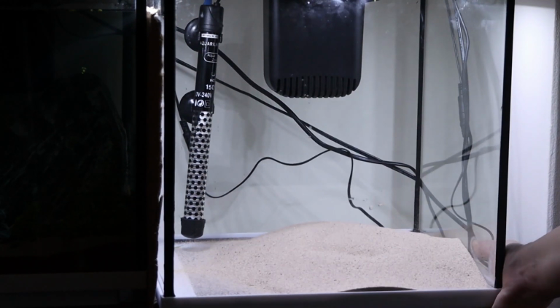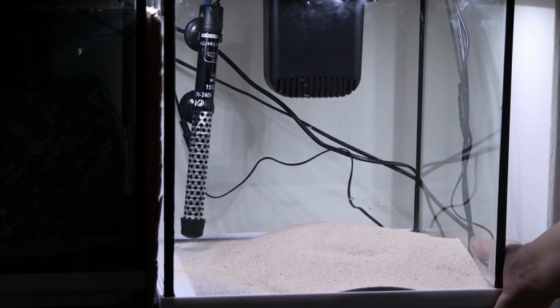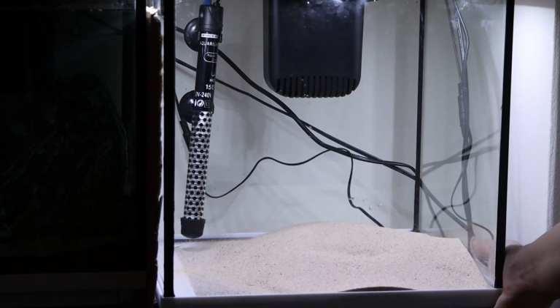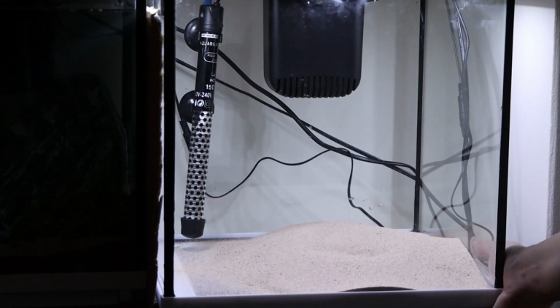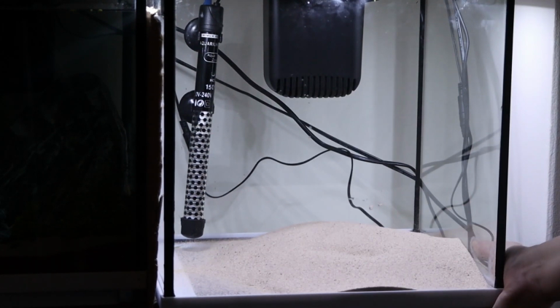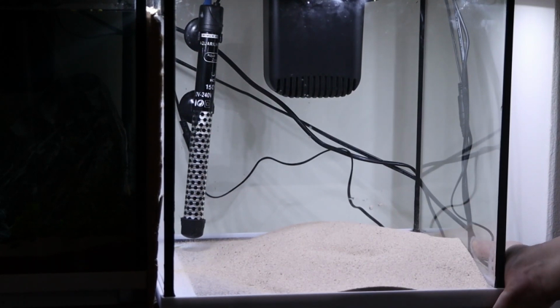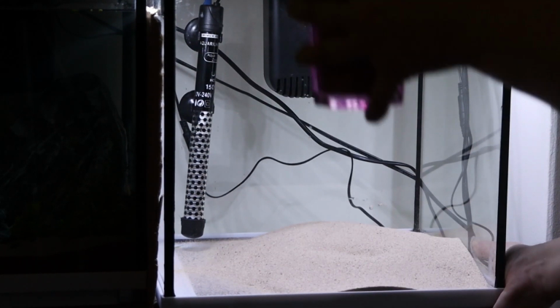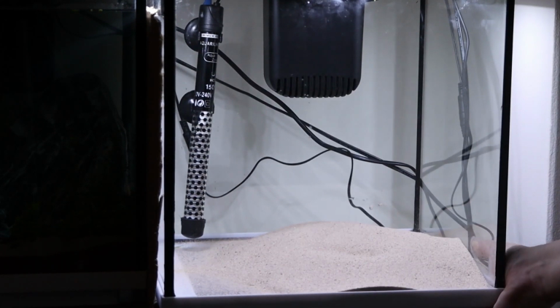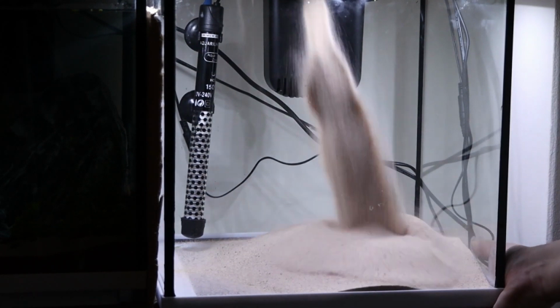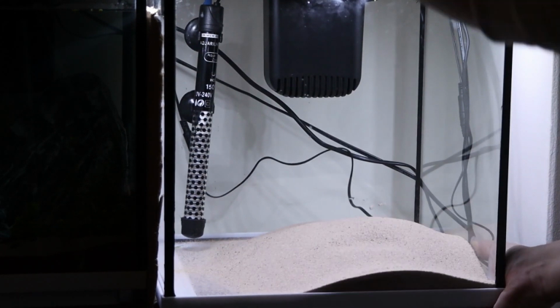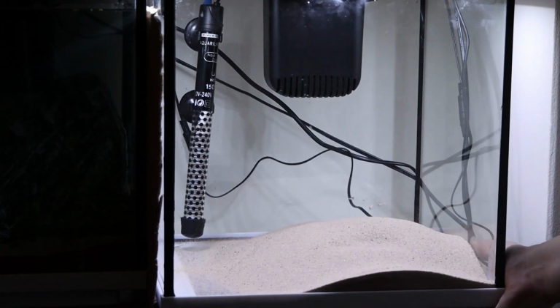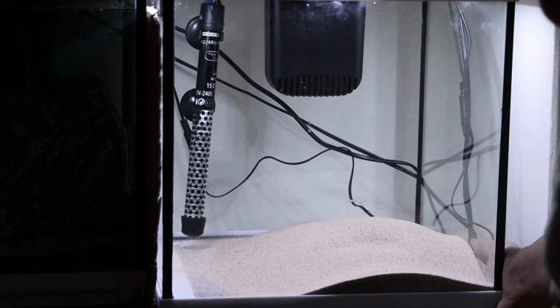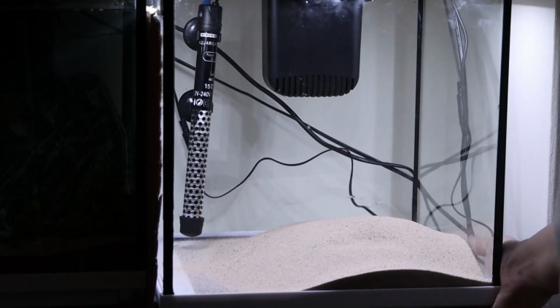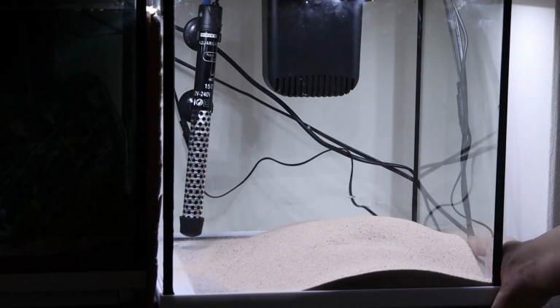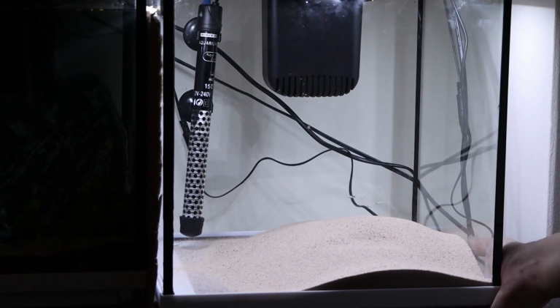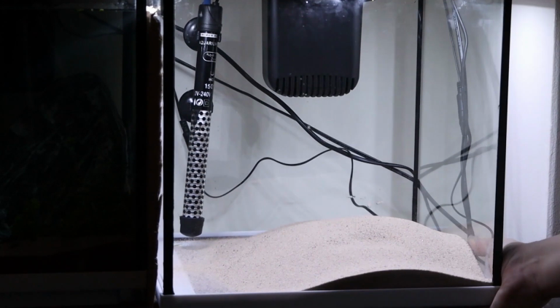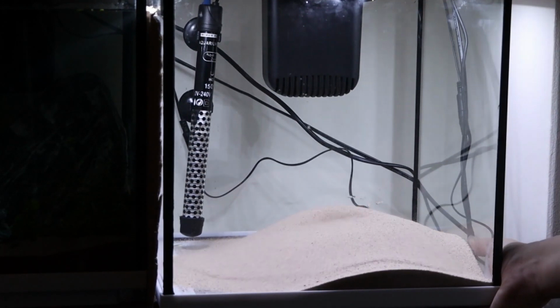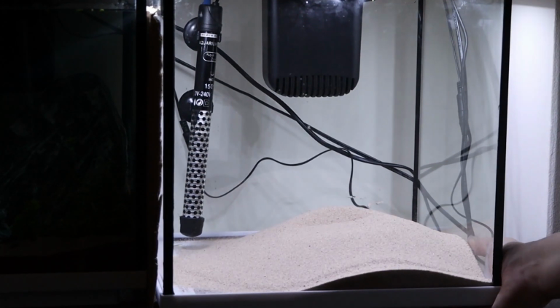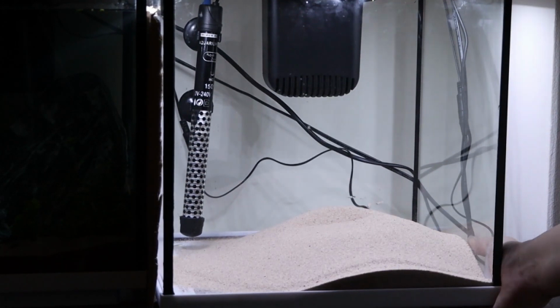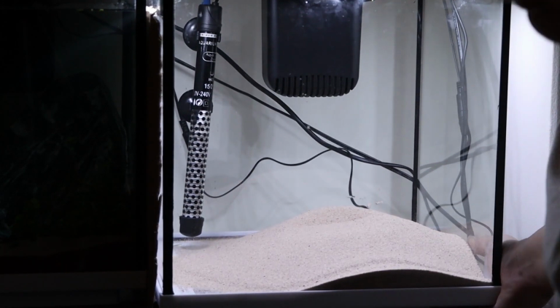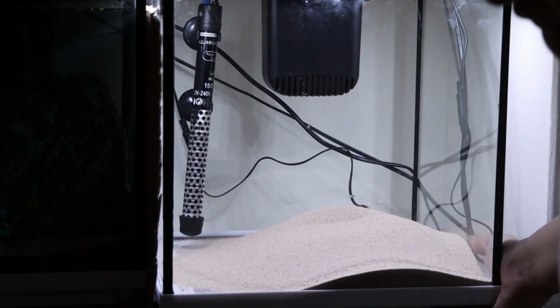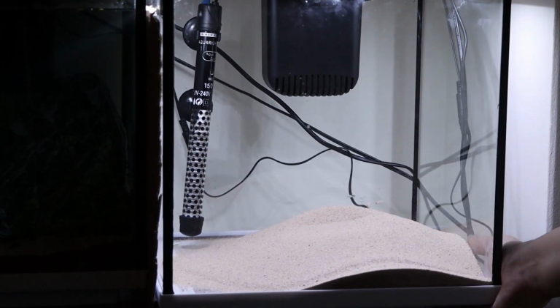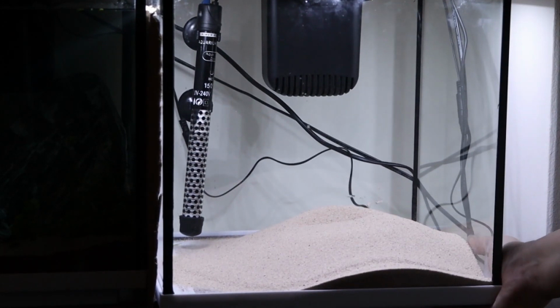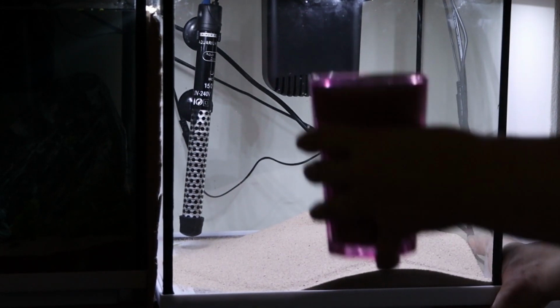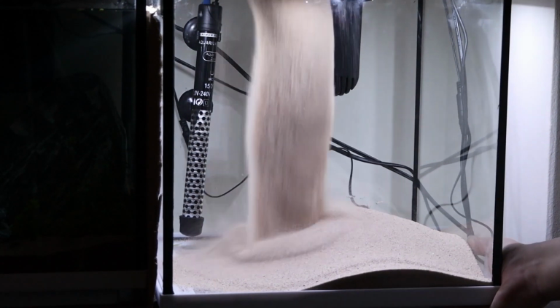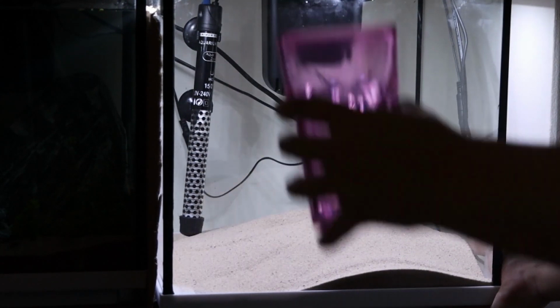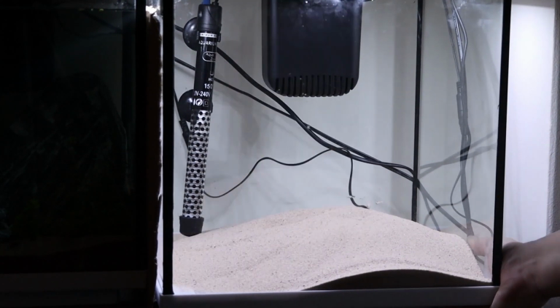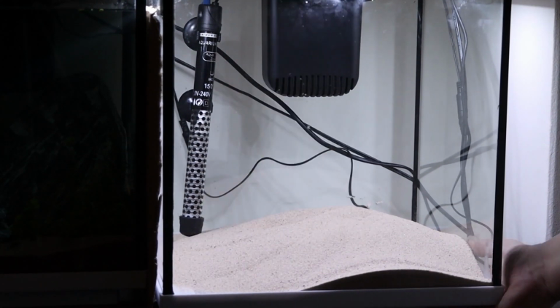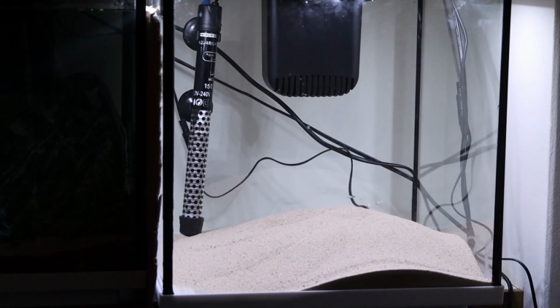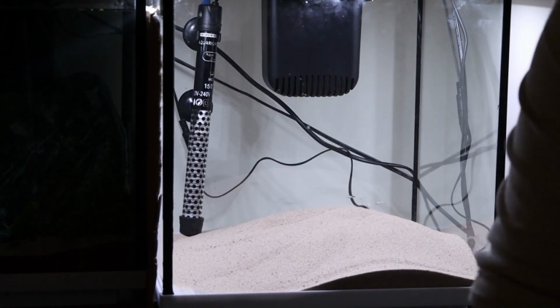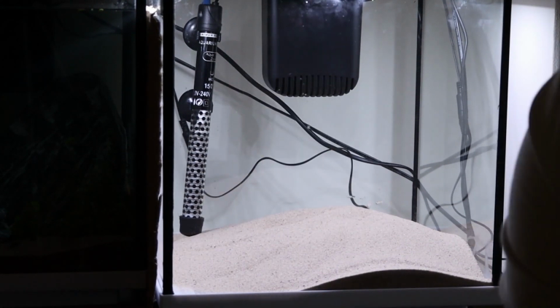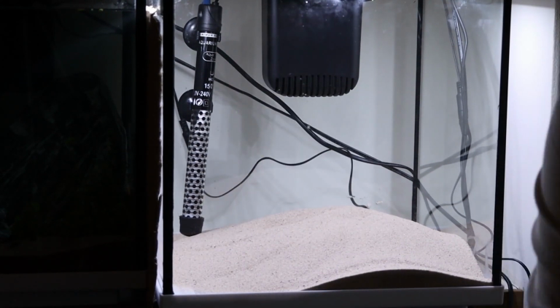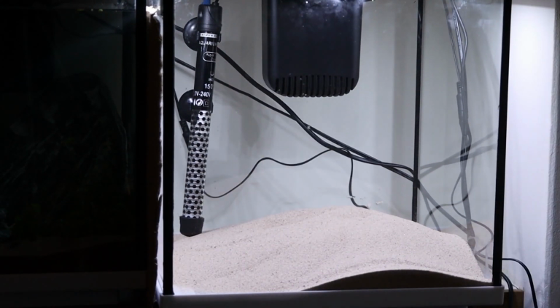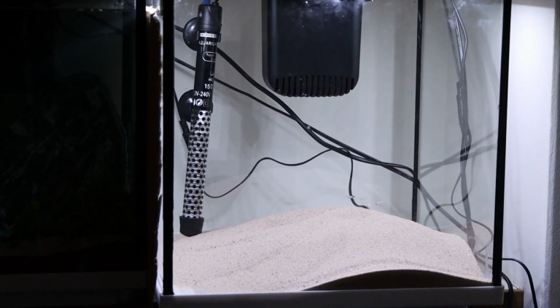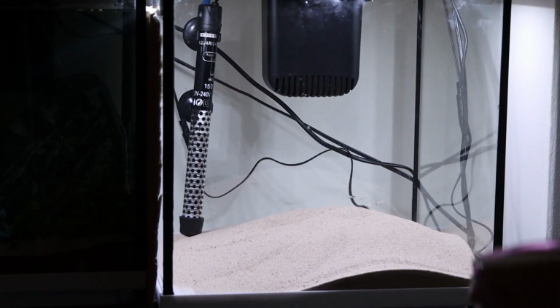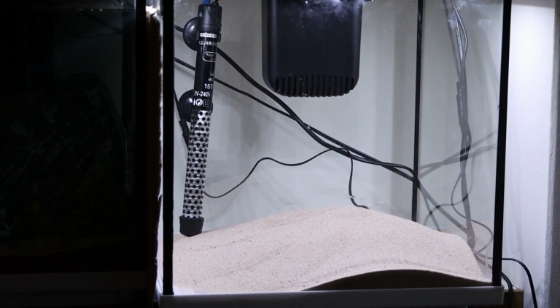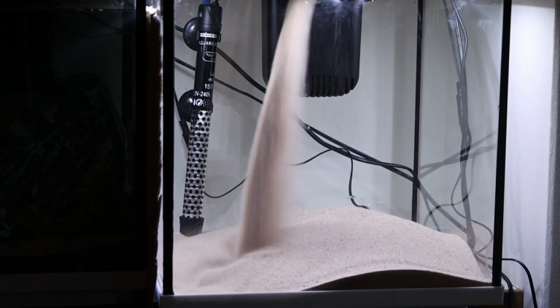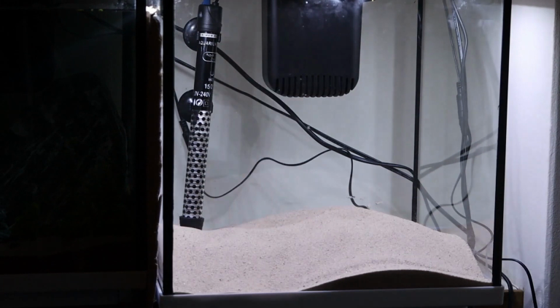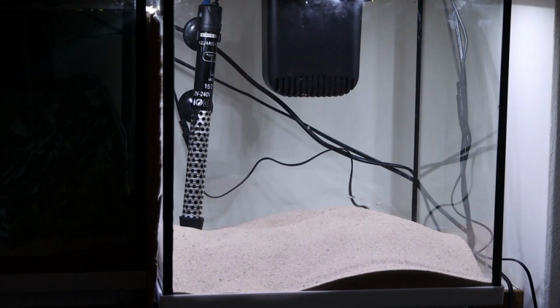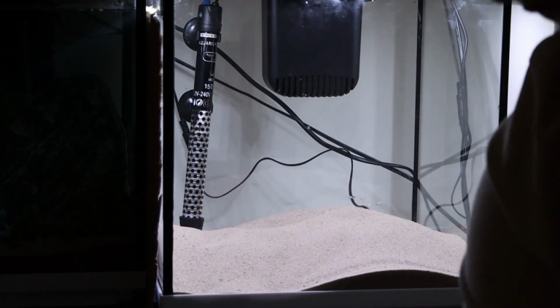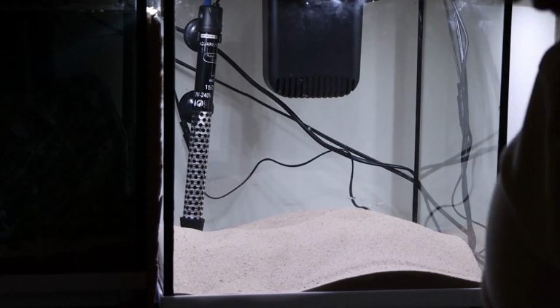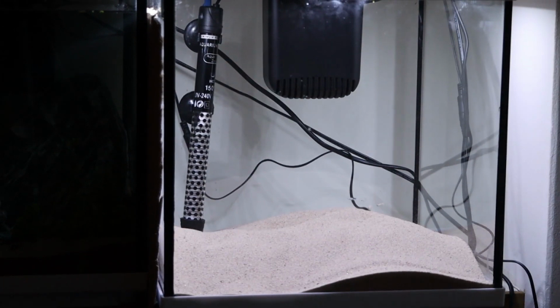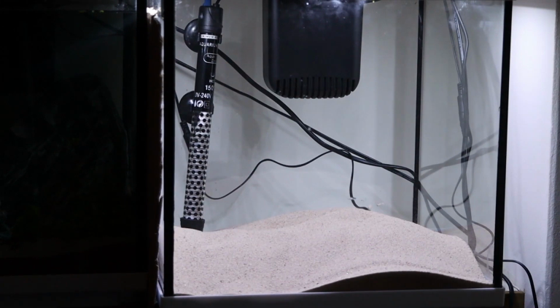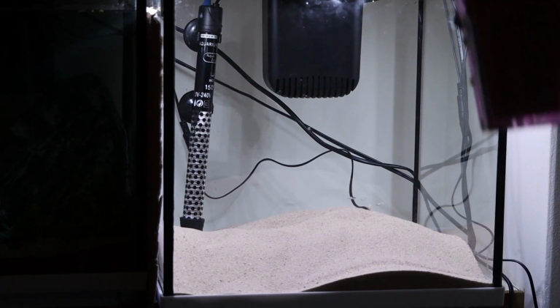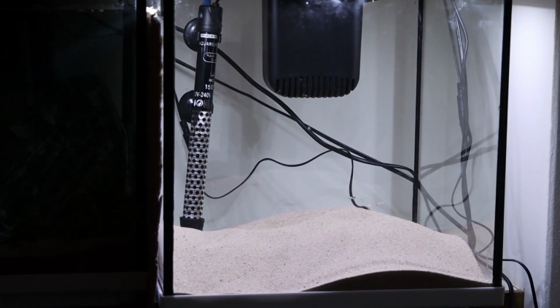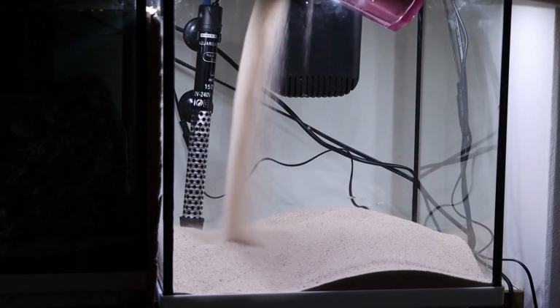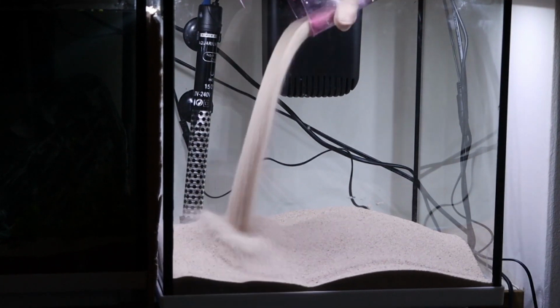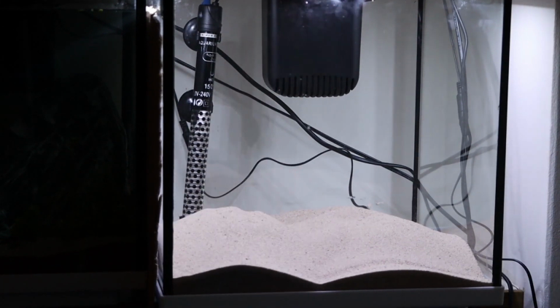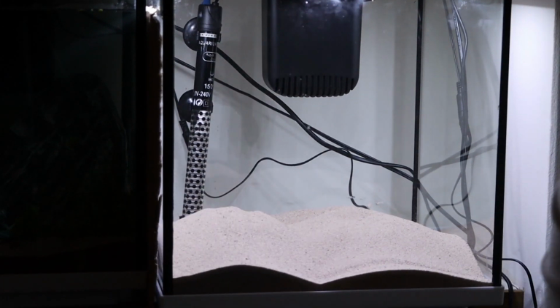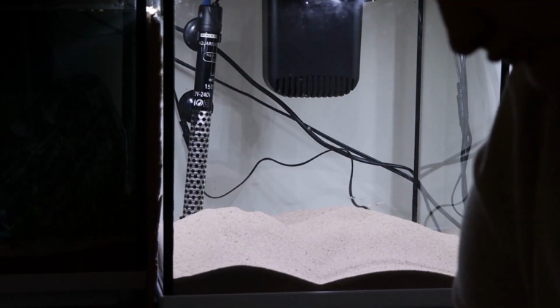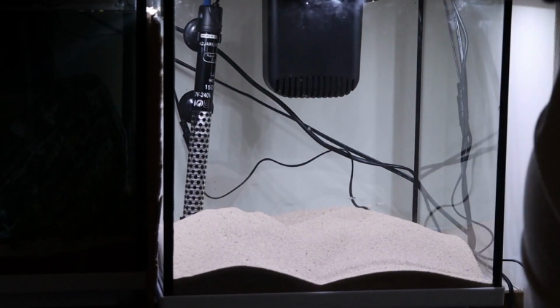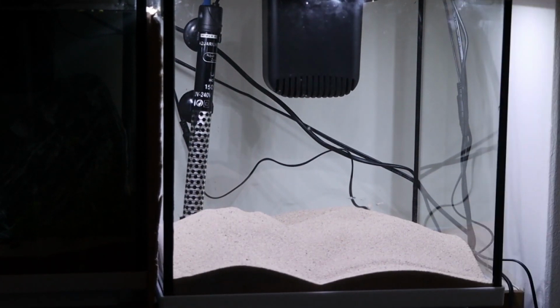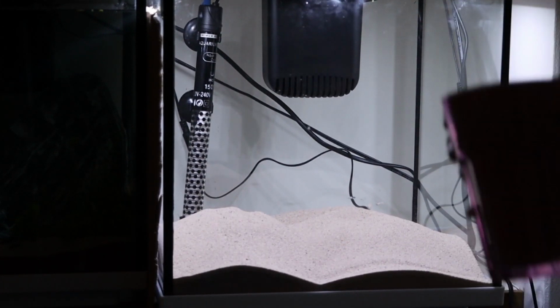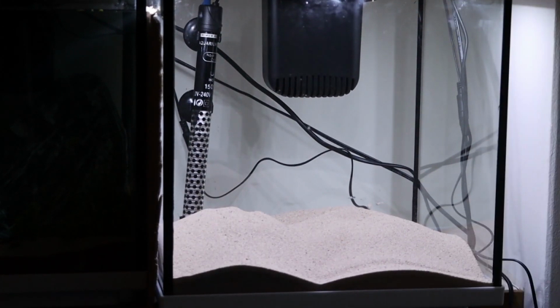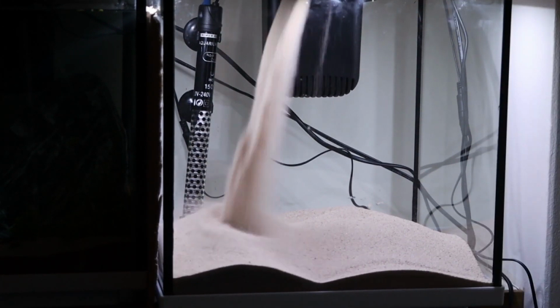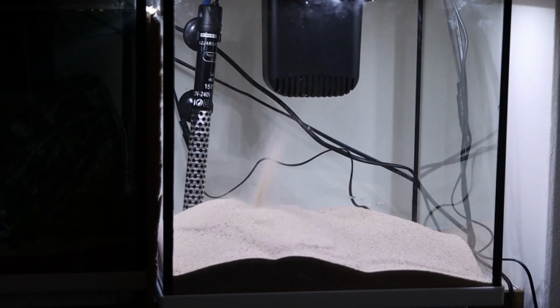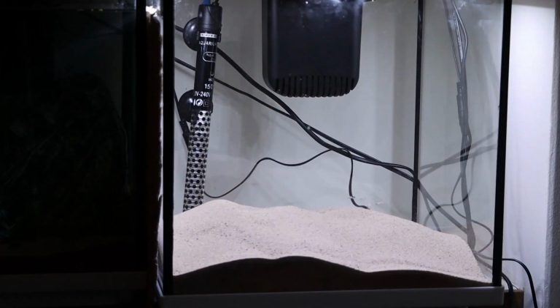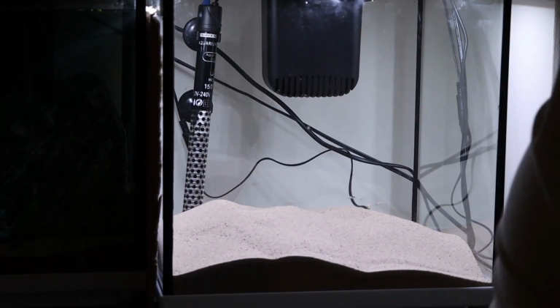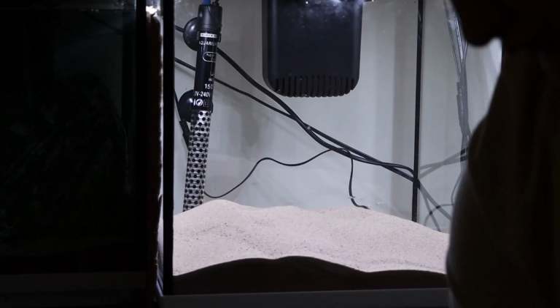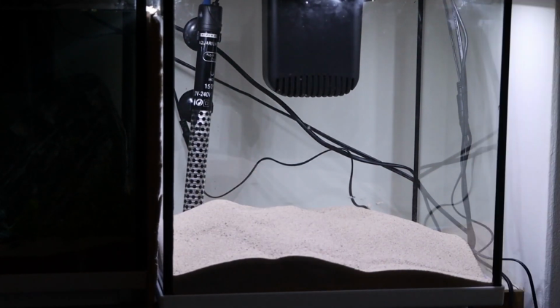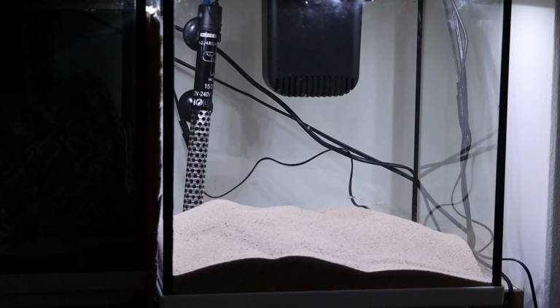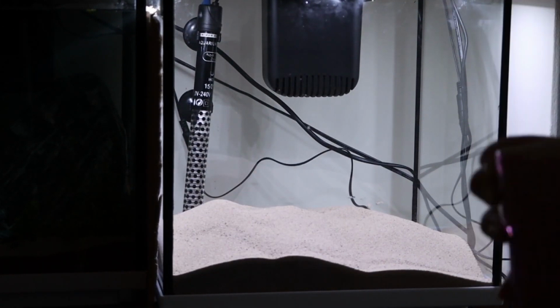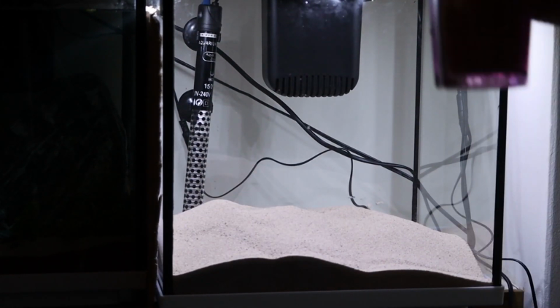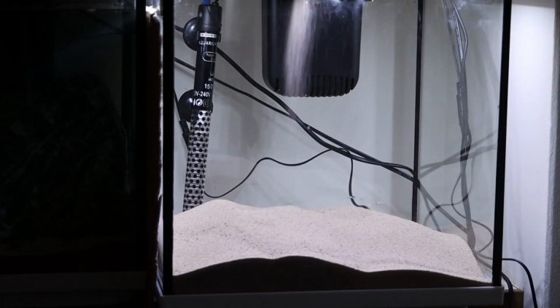First up, I'm adding in the sand. This is just a natural beige coloured sand, and this is what I'm going for as my substrate.